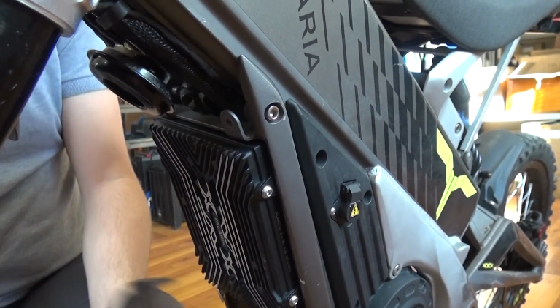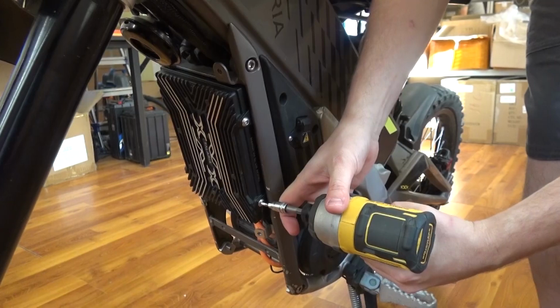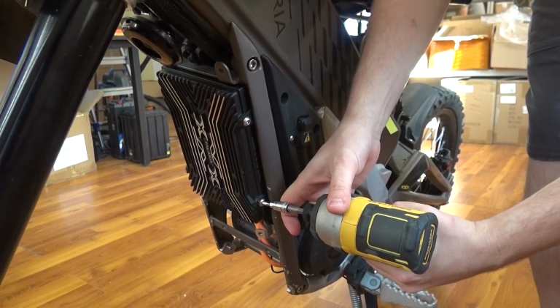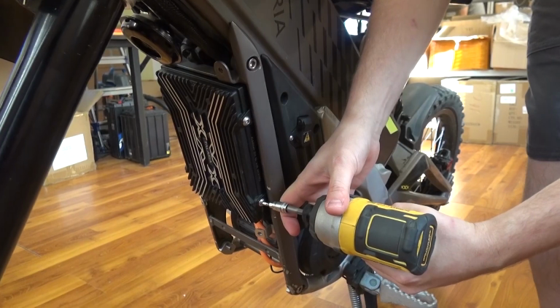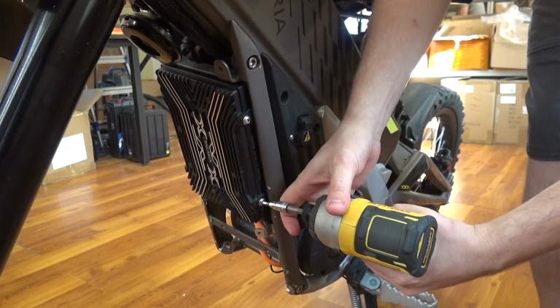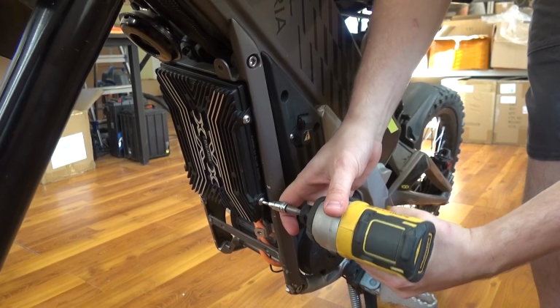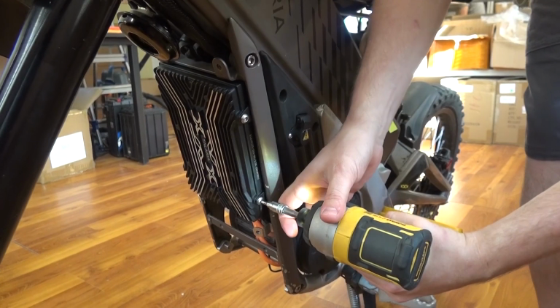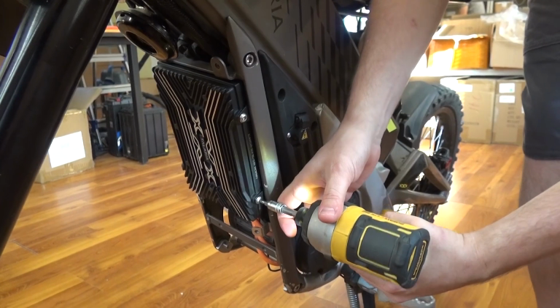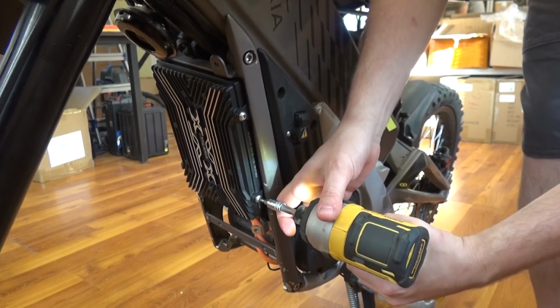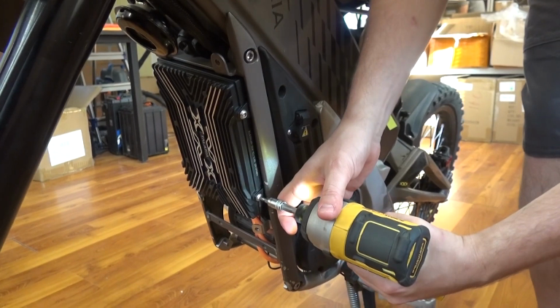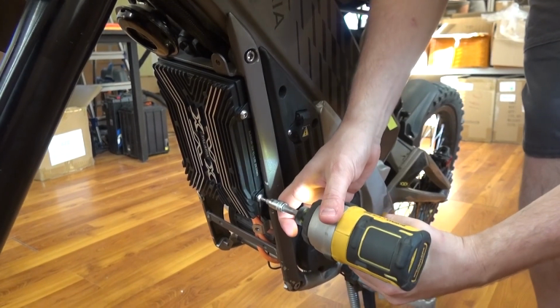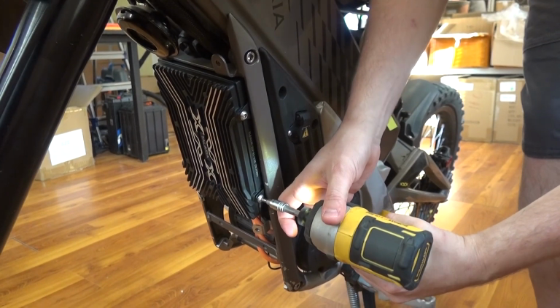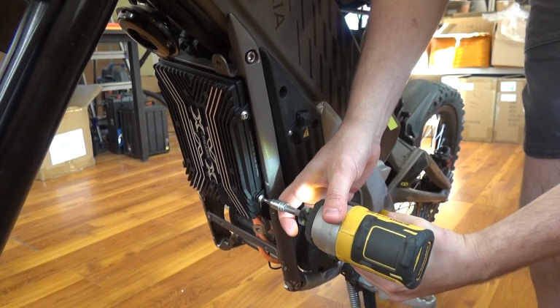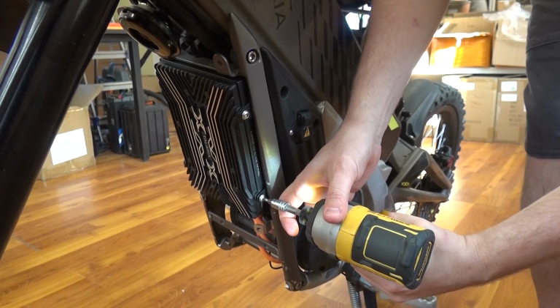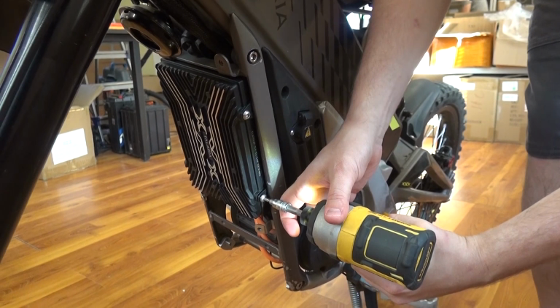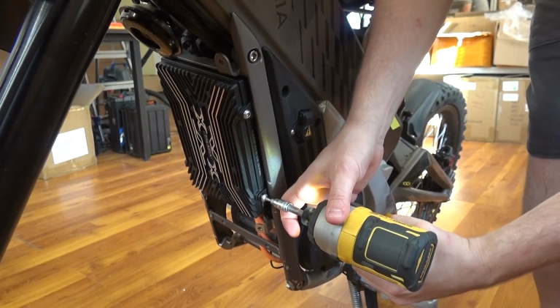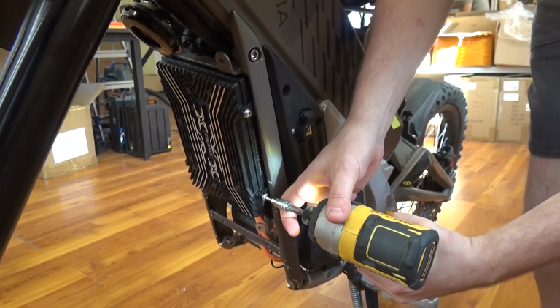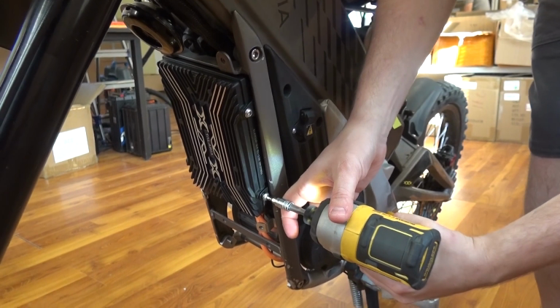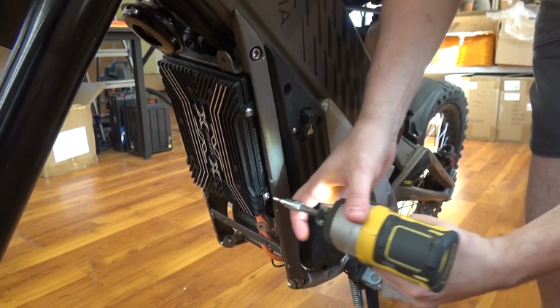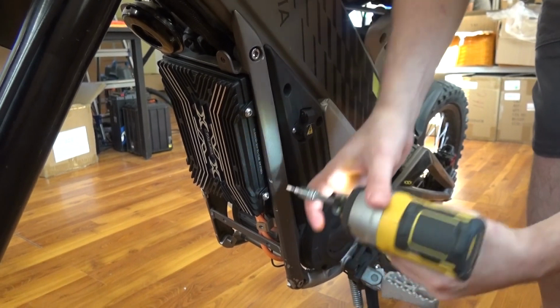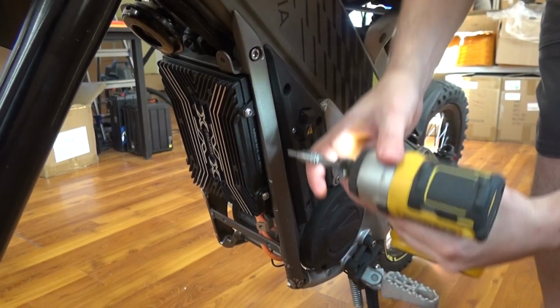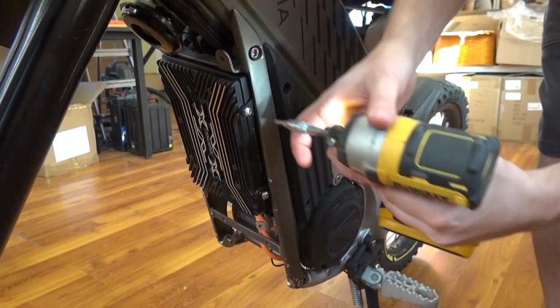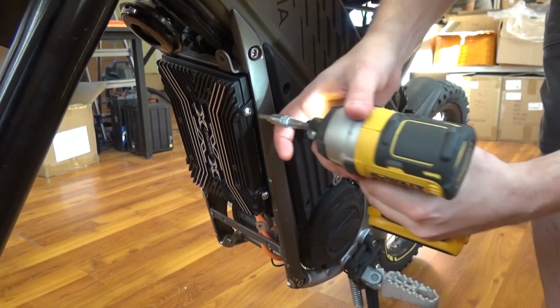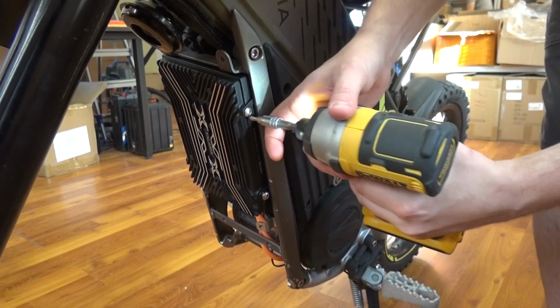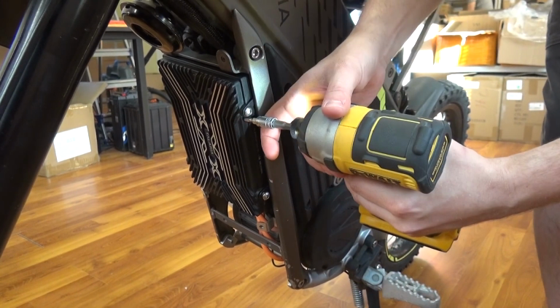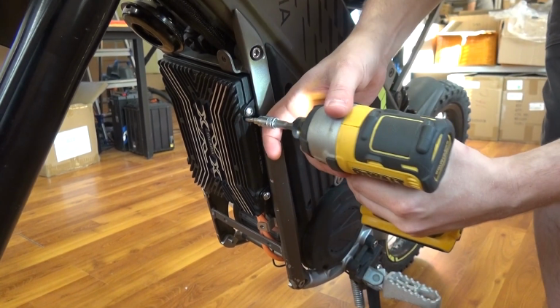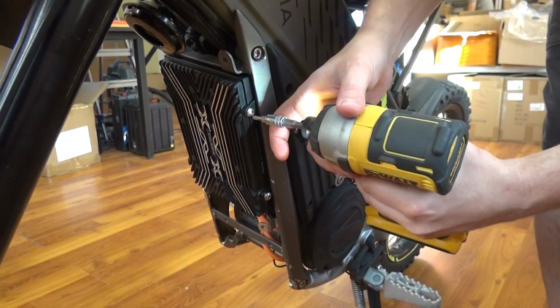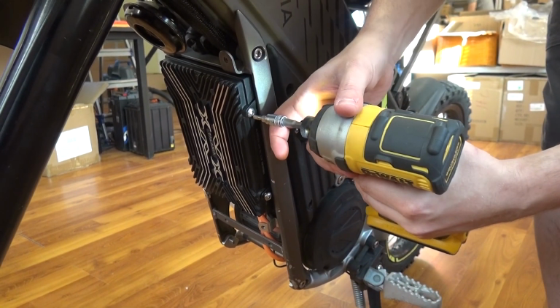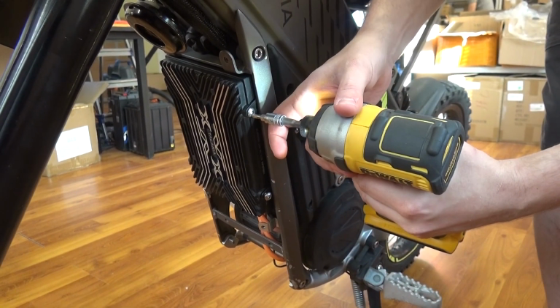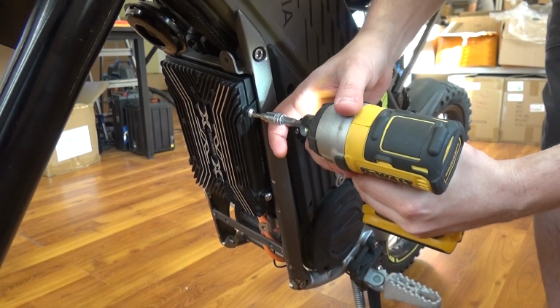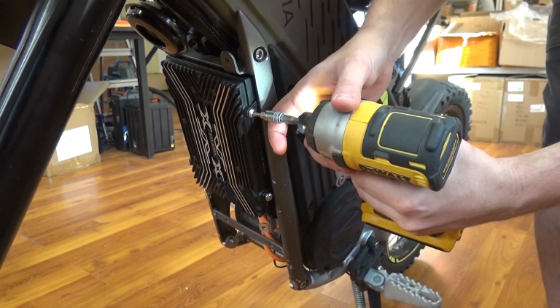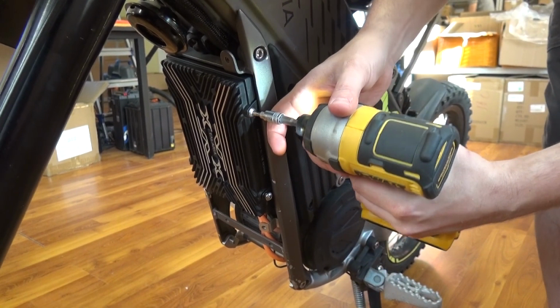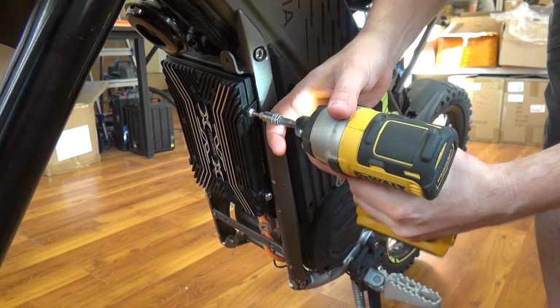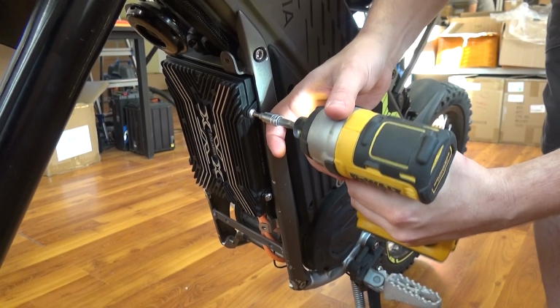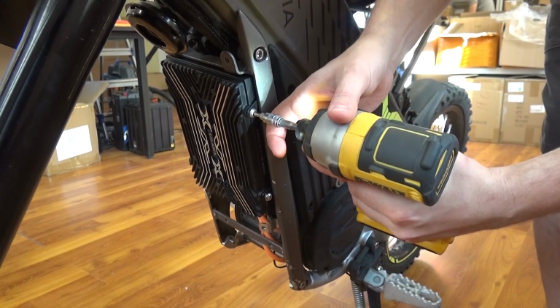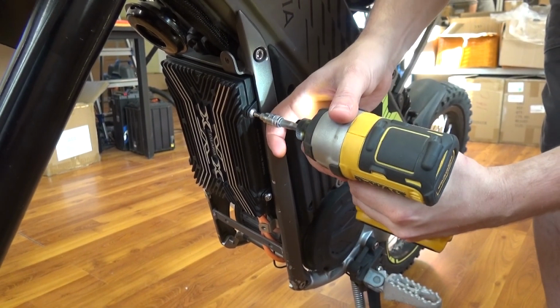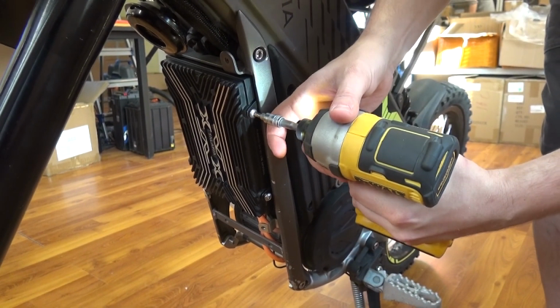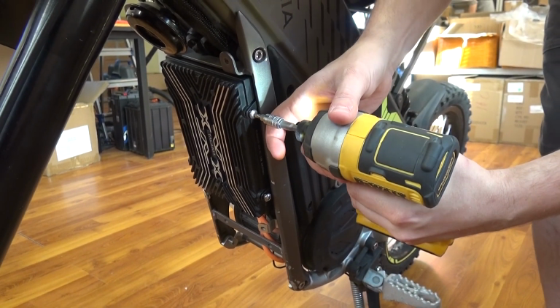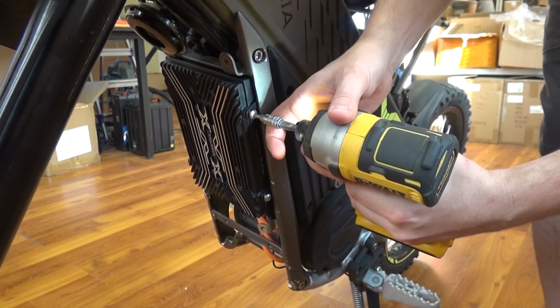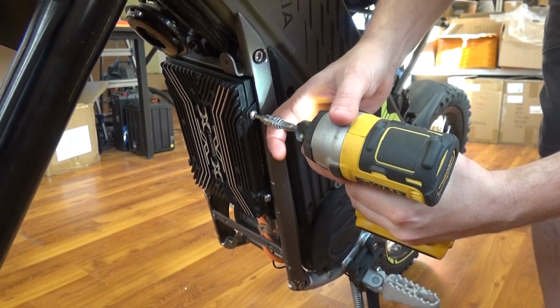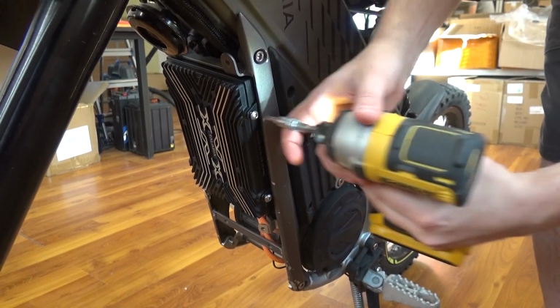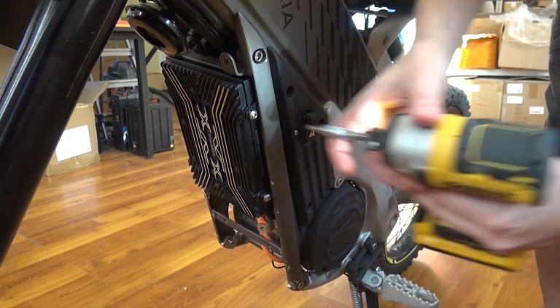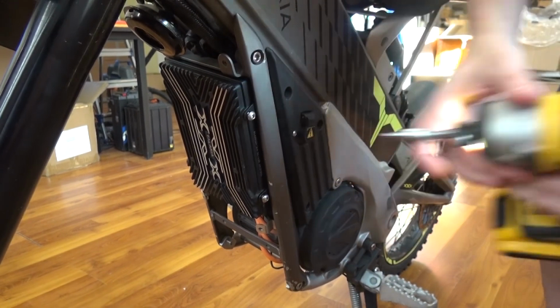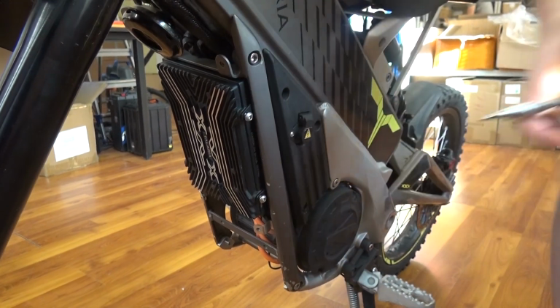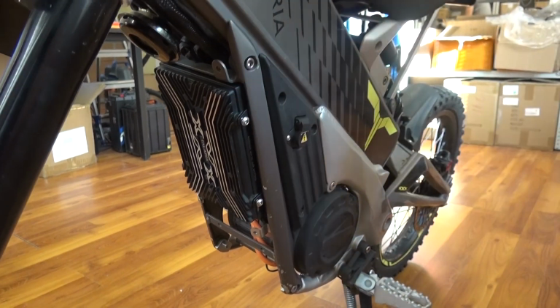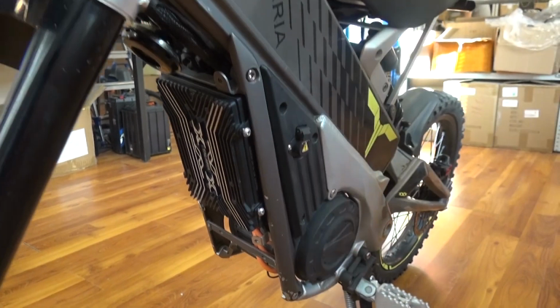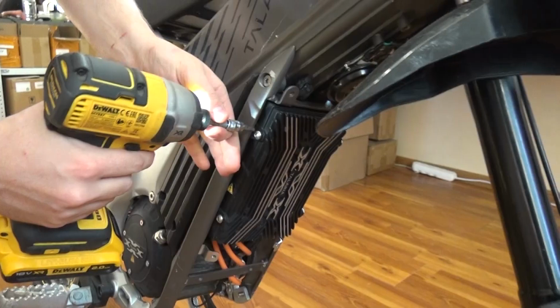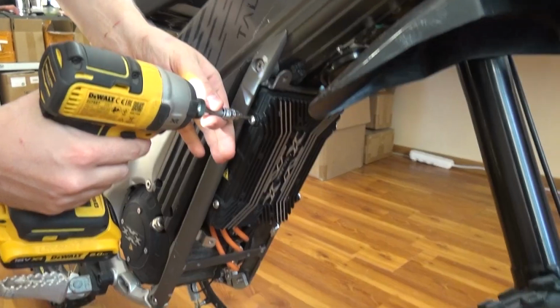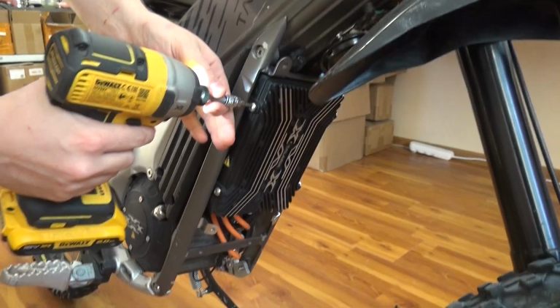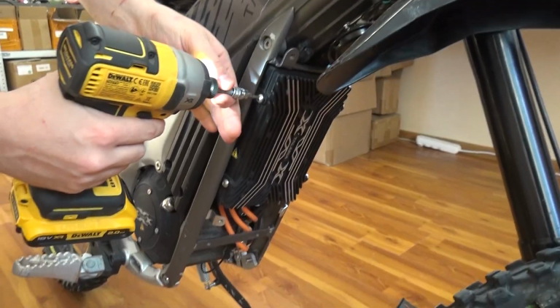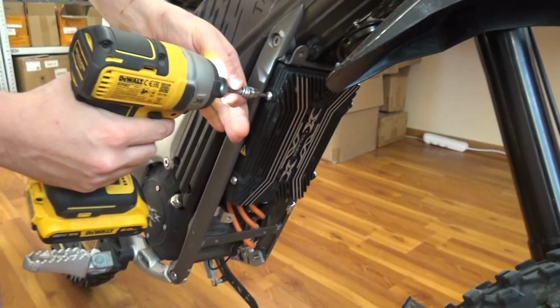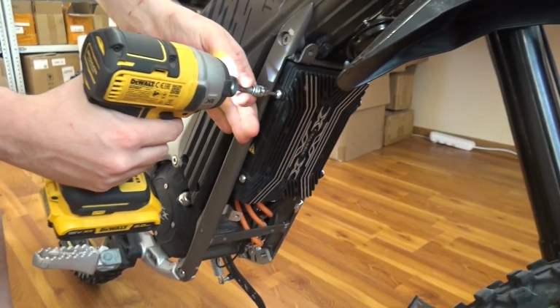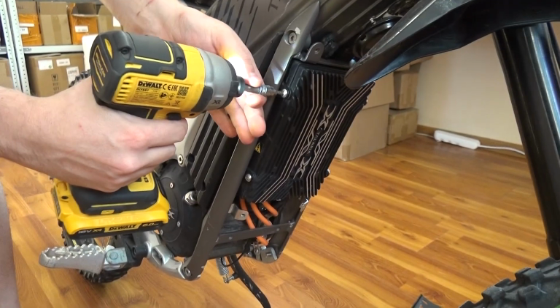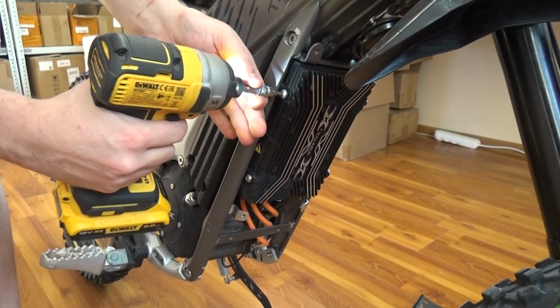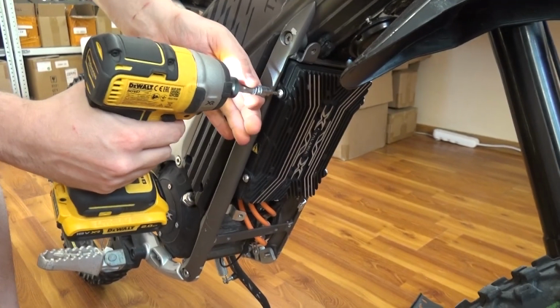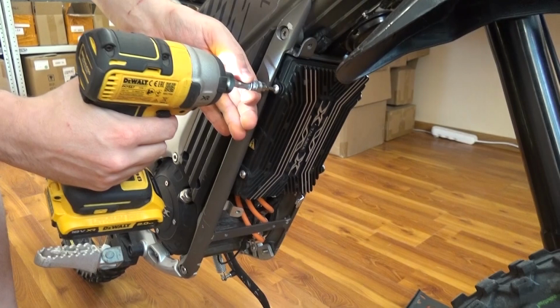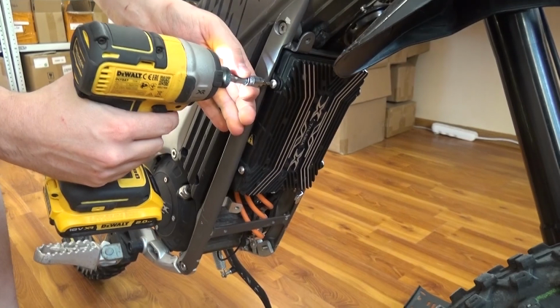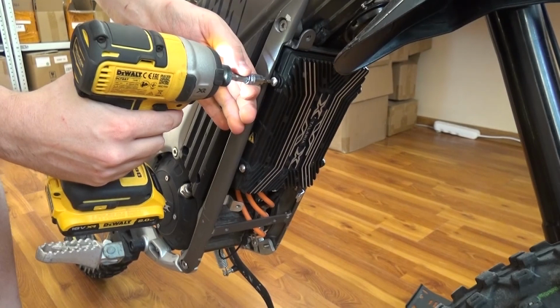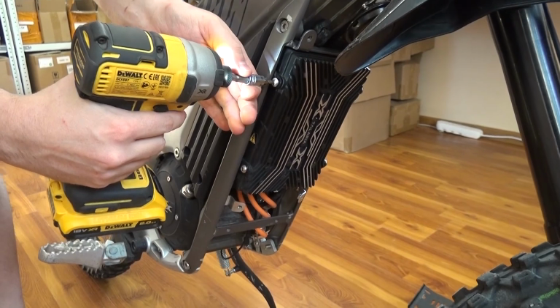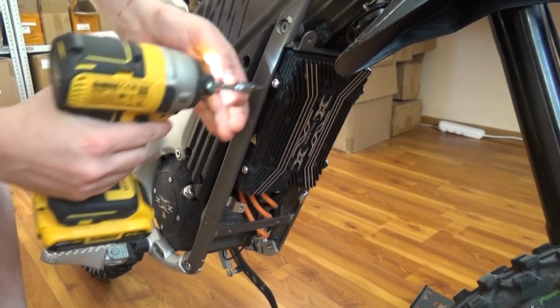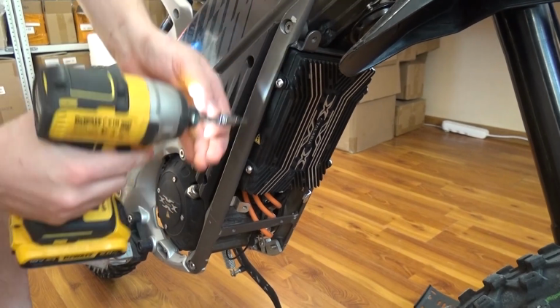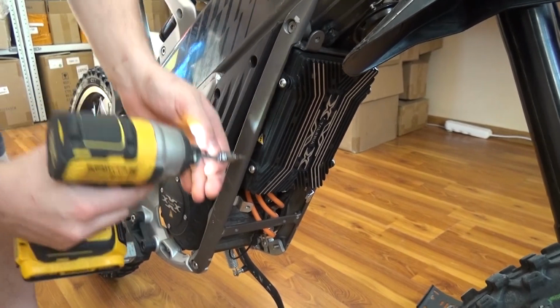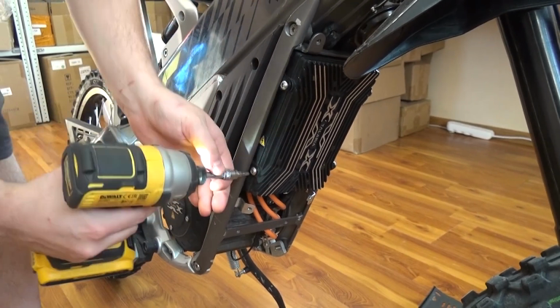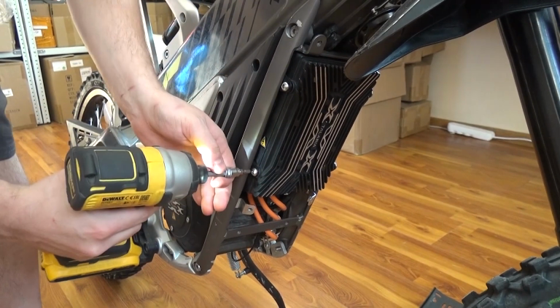Now you can remove the stock controller. It has two screws on each side. Keep the screws — you will need them later for assembly.